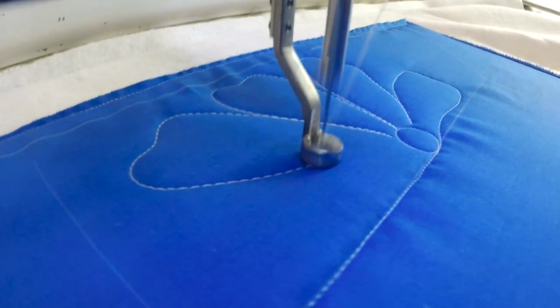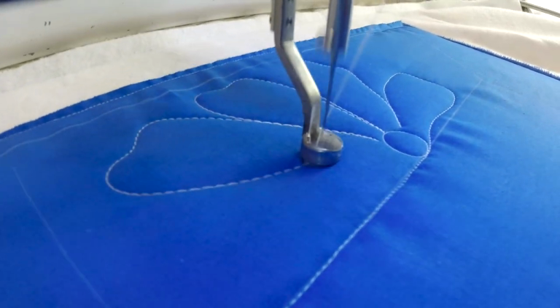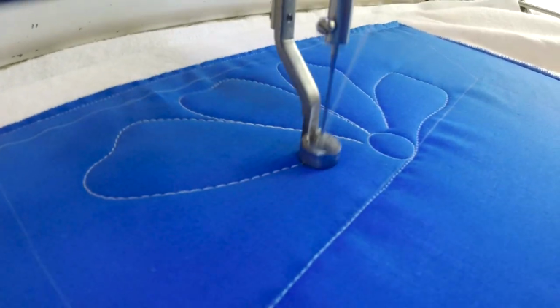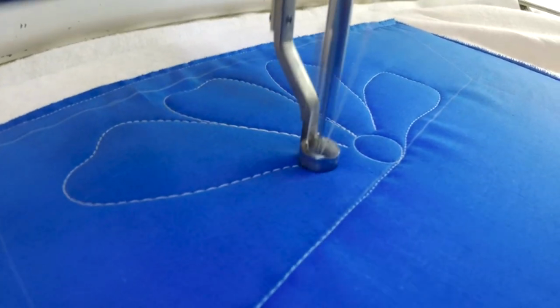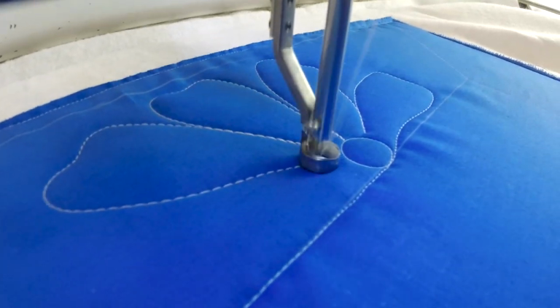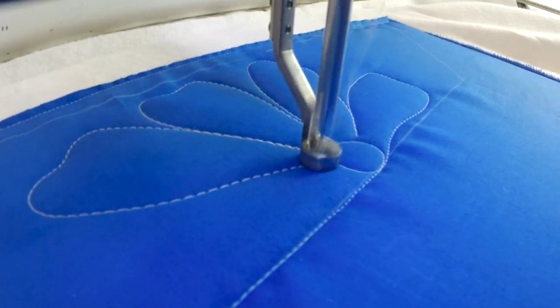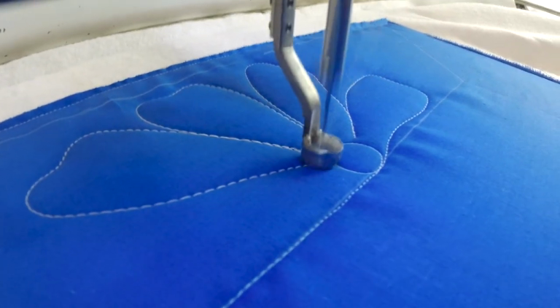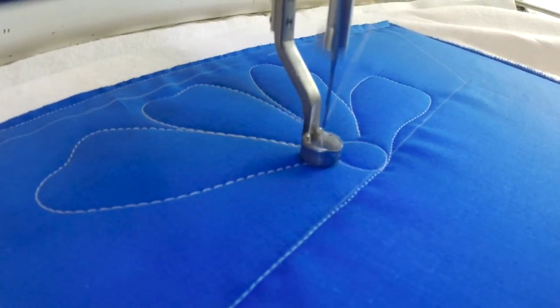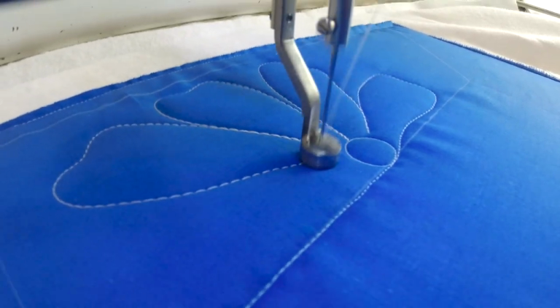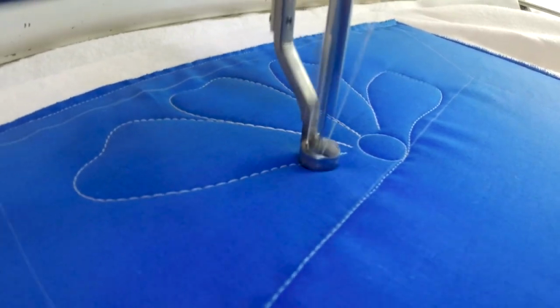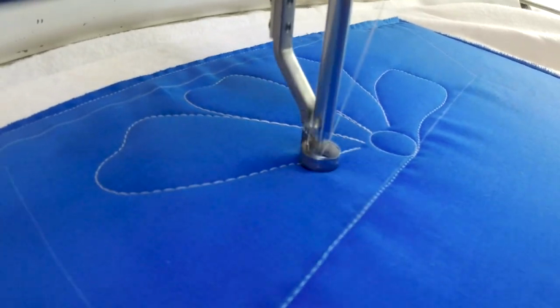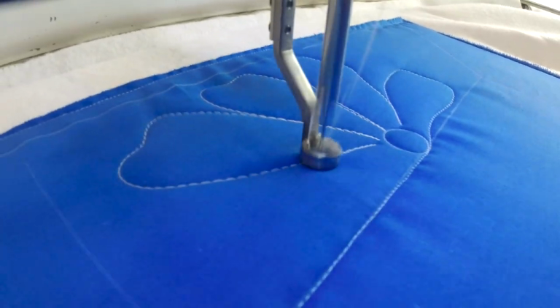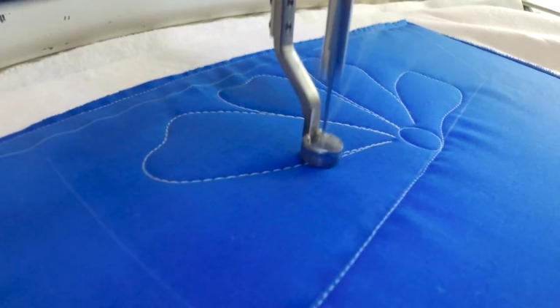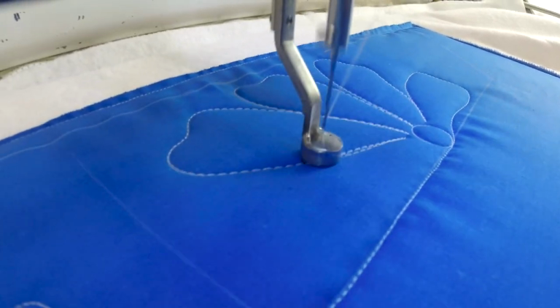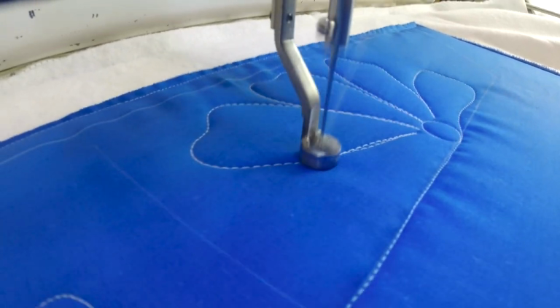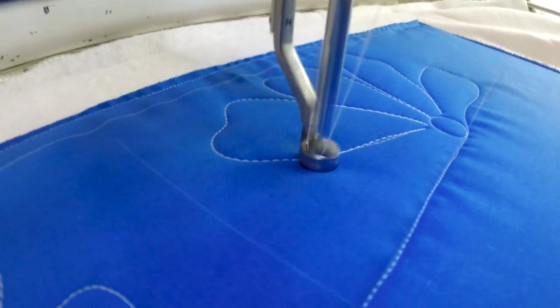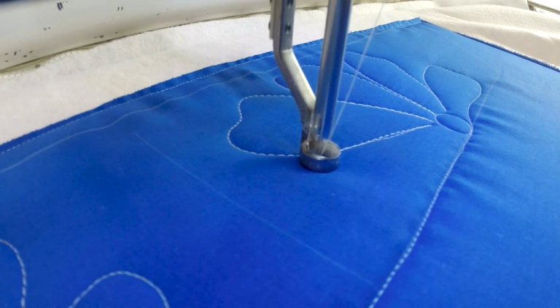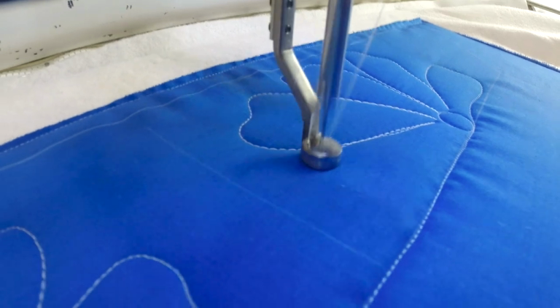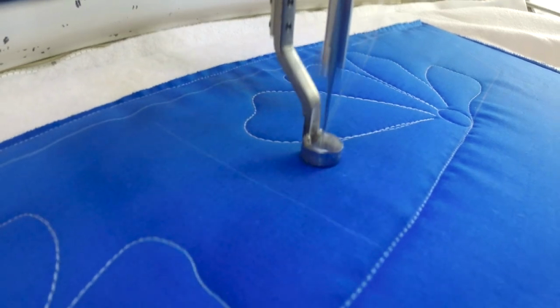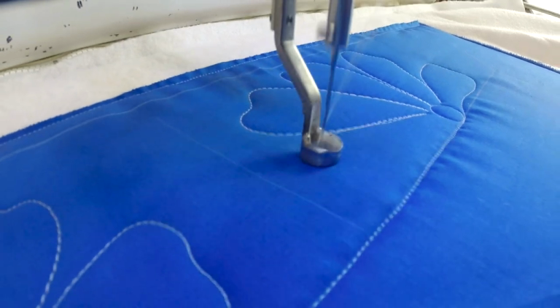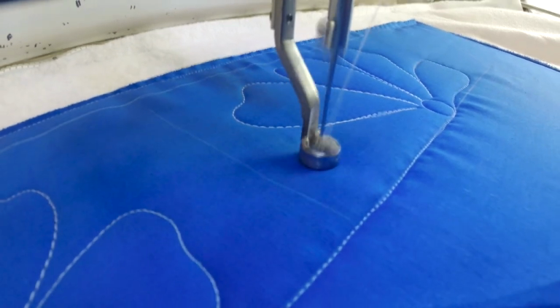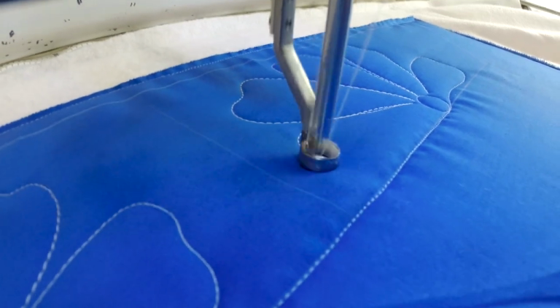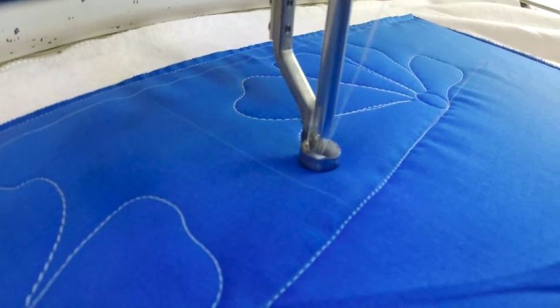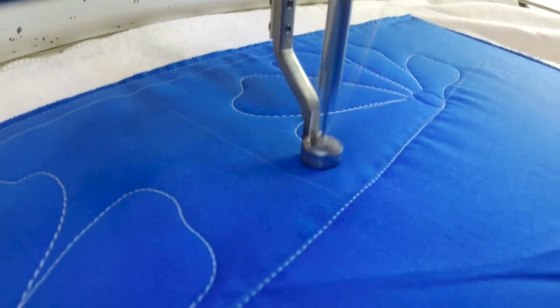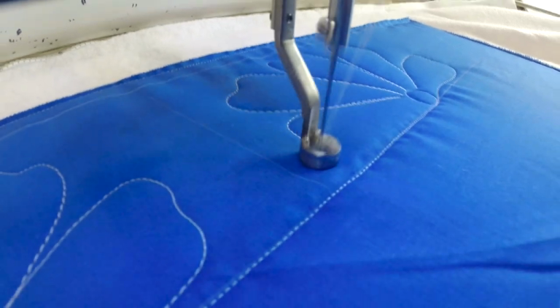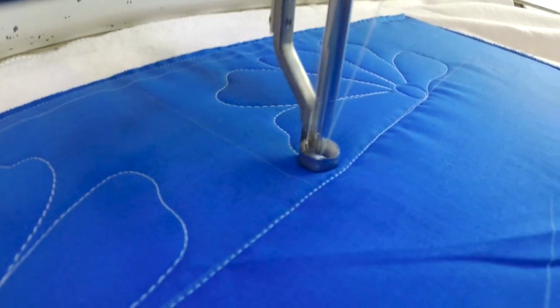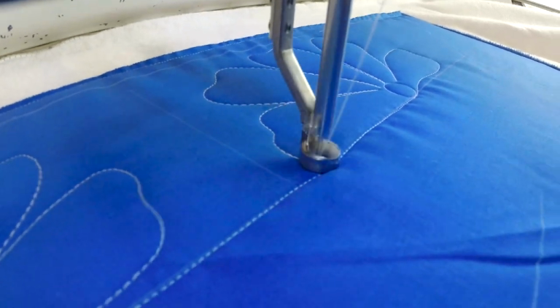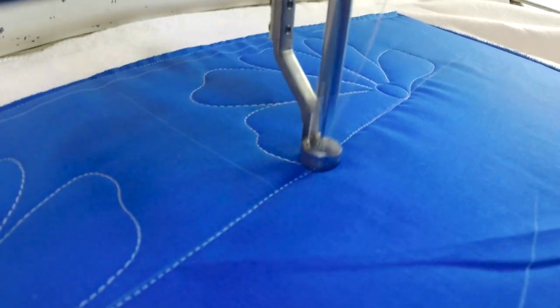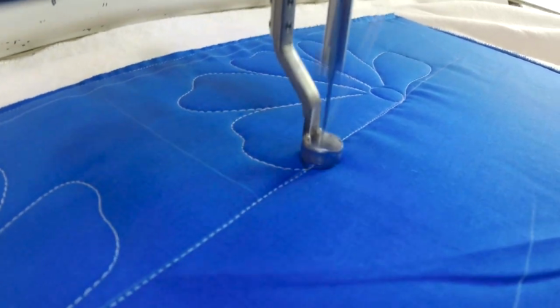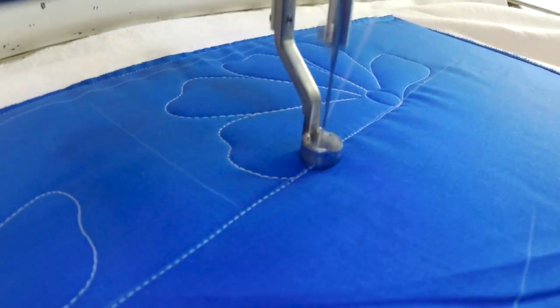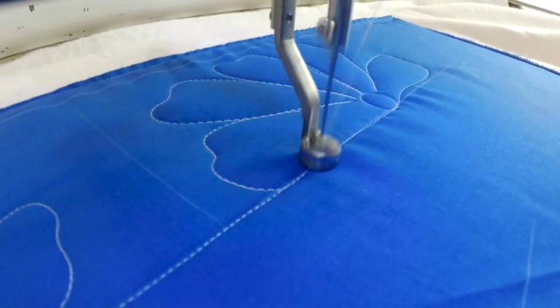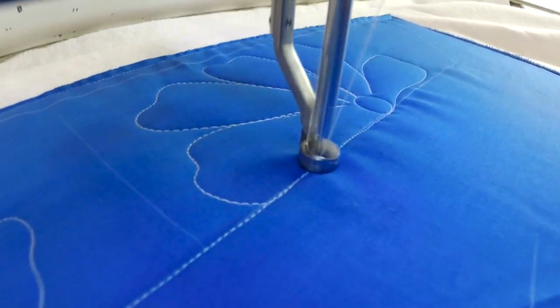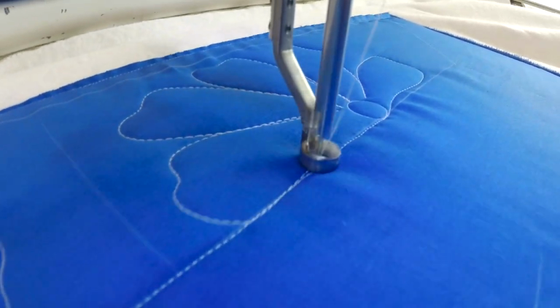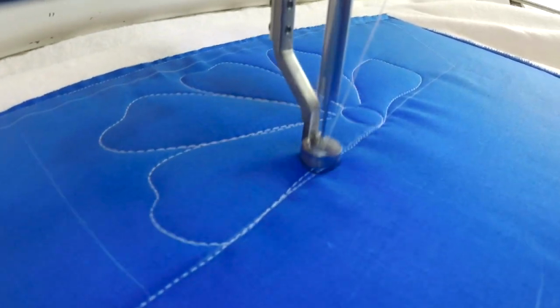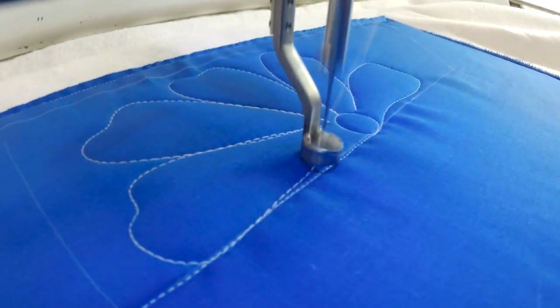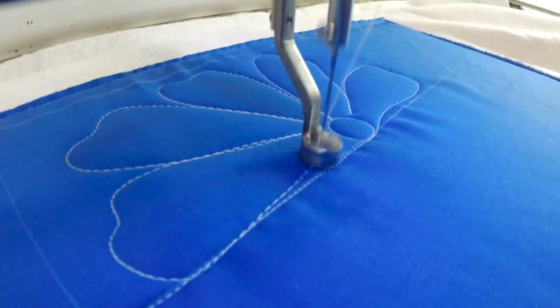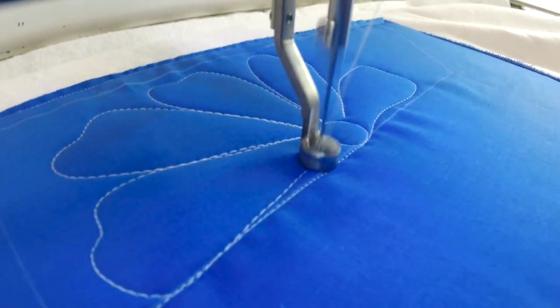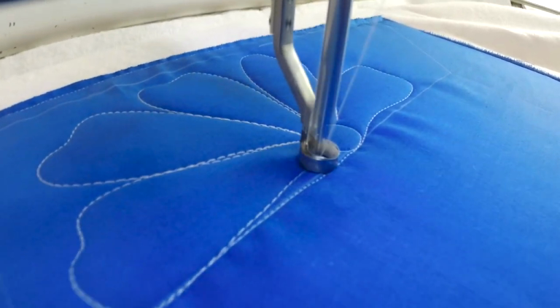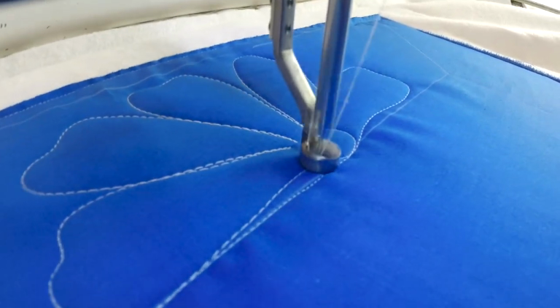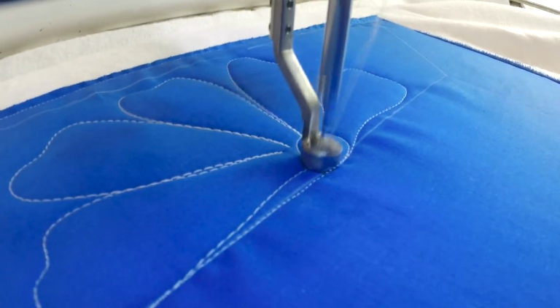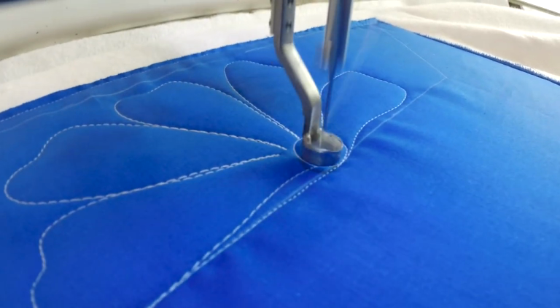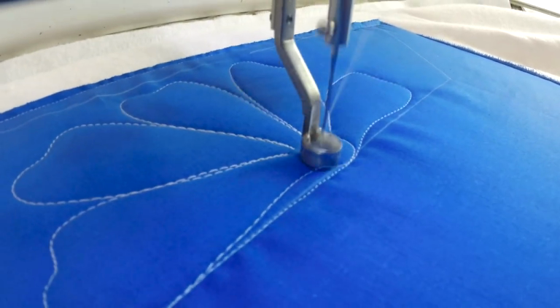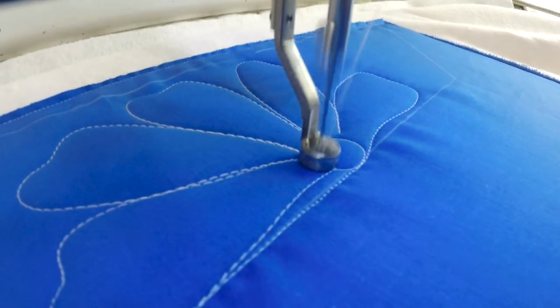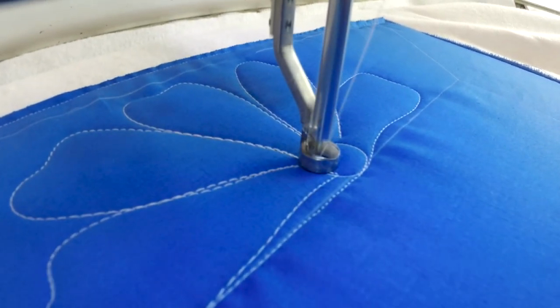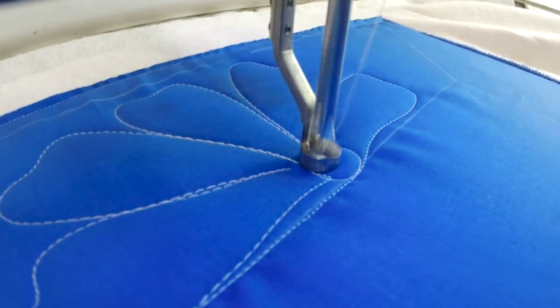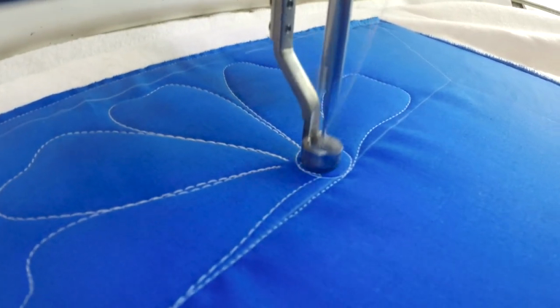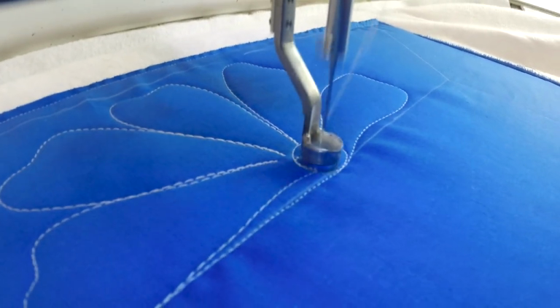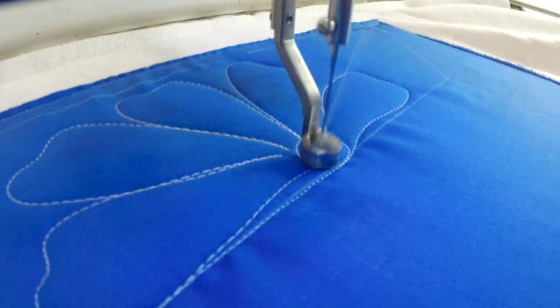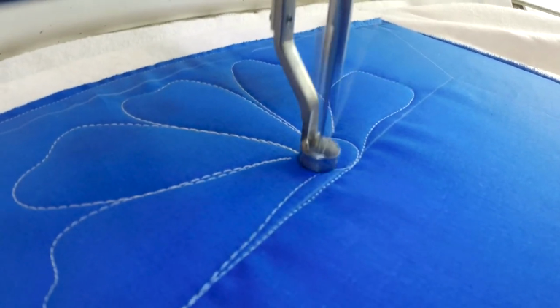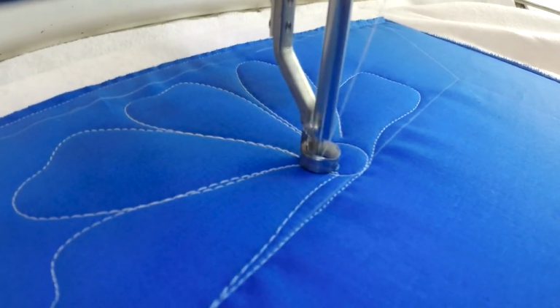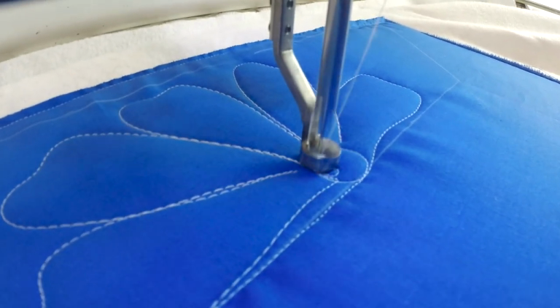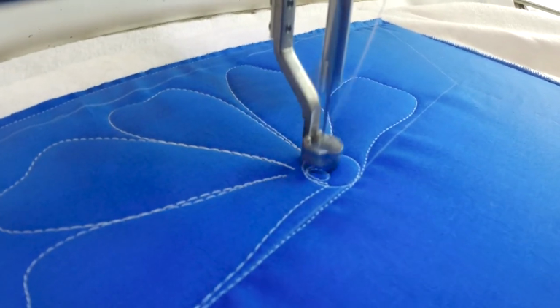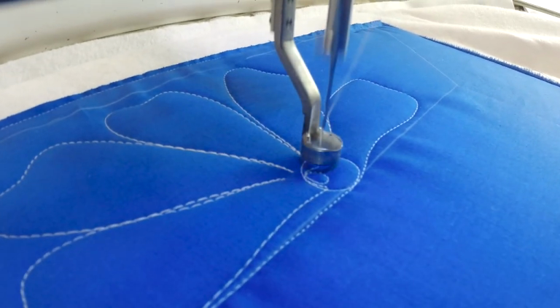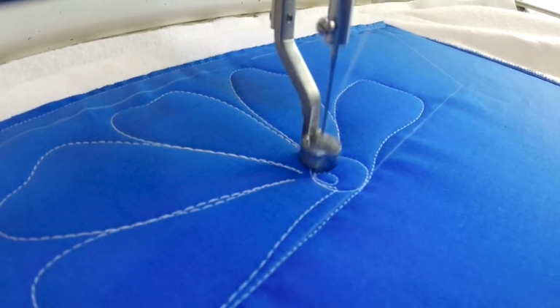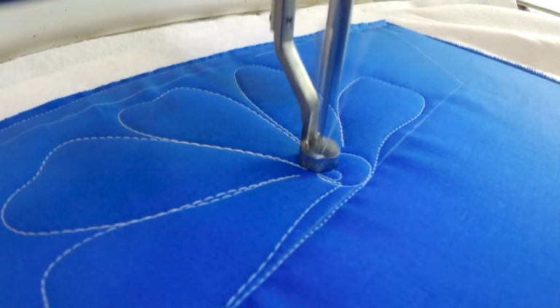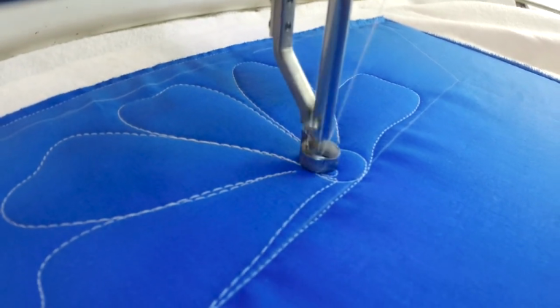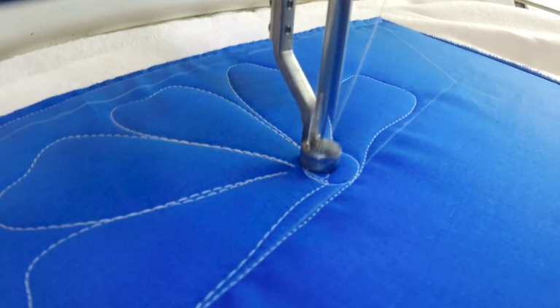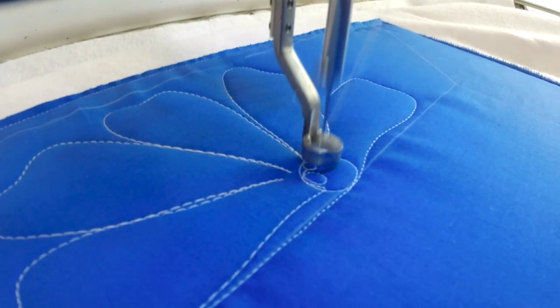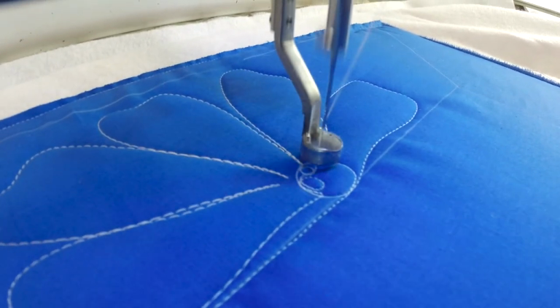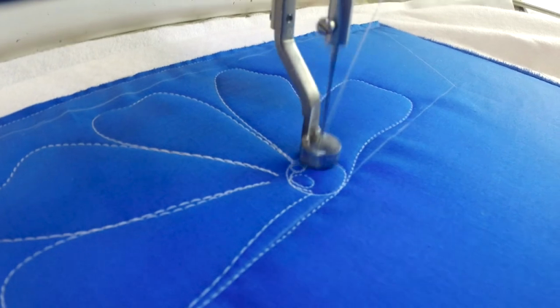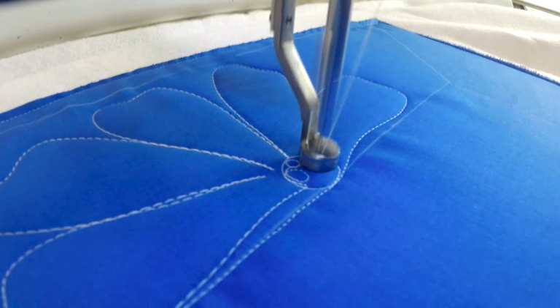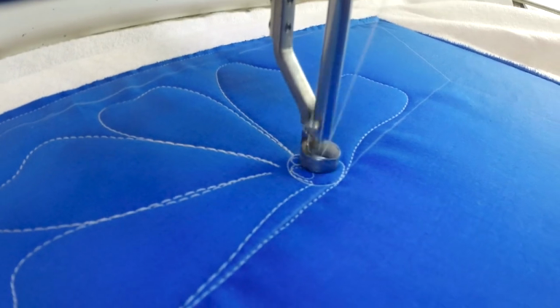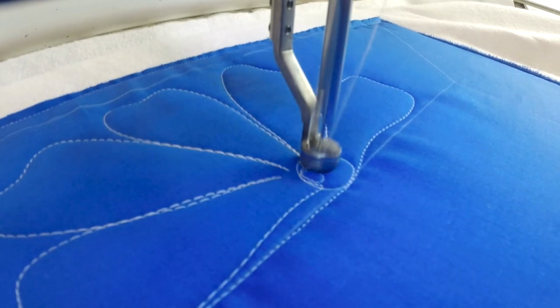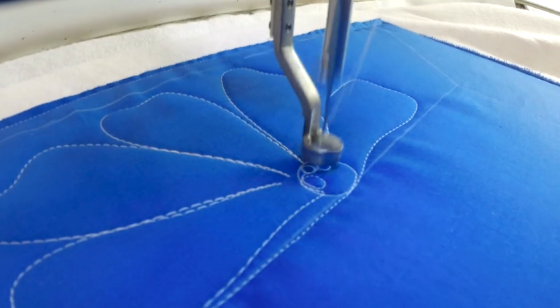Each of my little petals has a little variation to it. I'm not a computer, so that just adds that human touch.